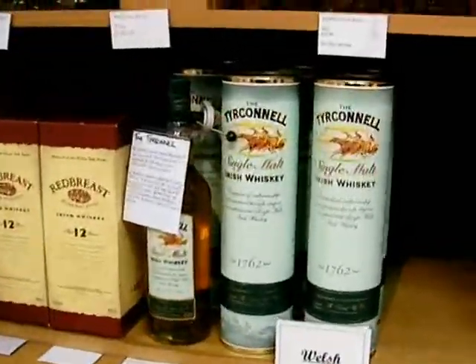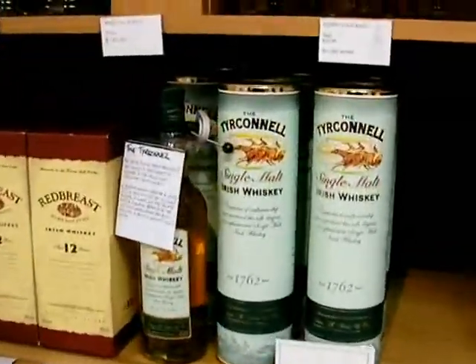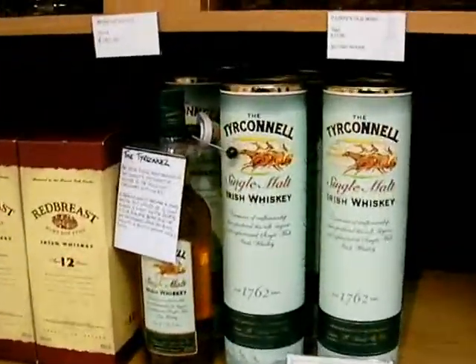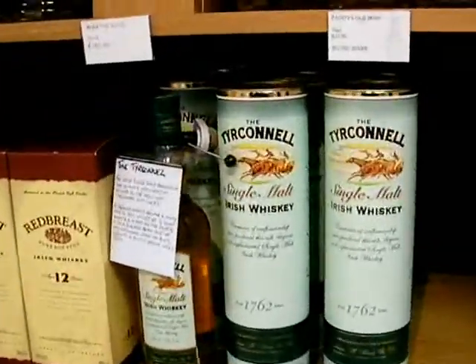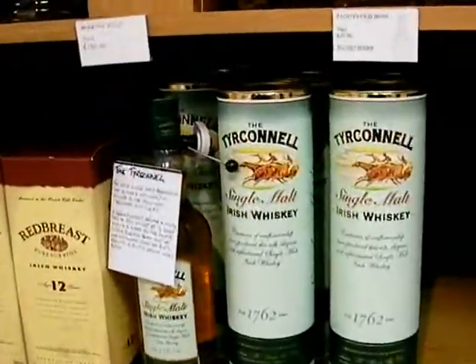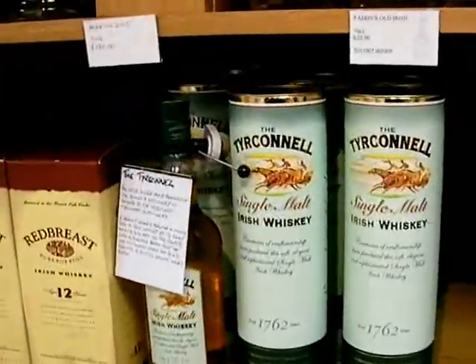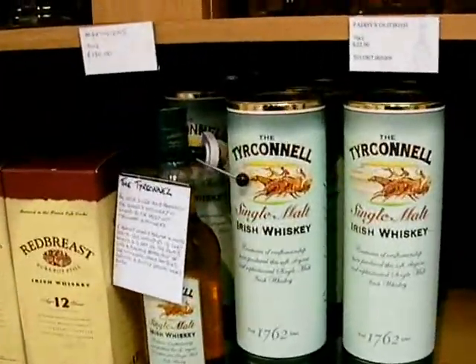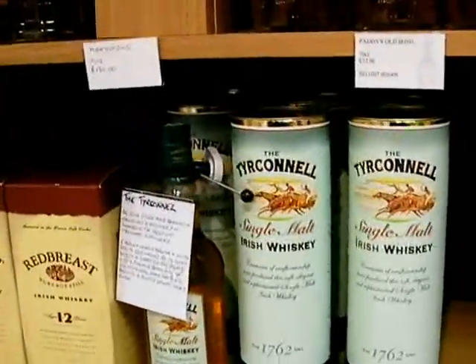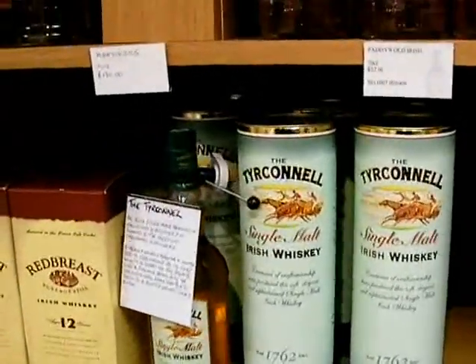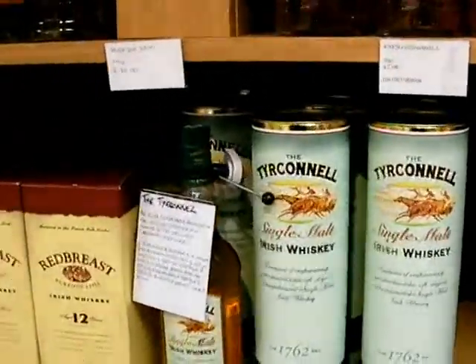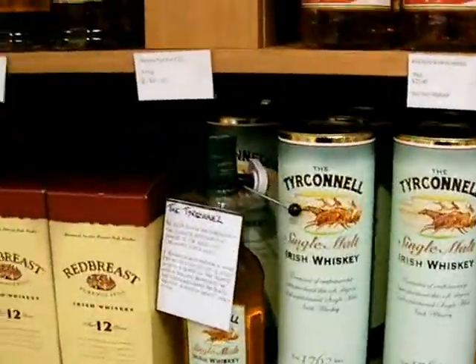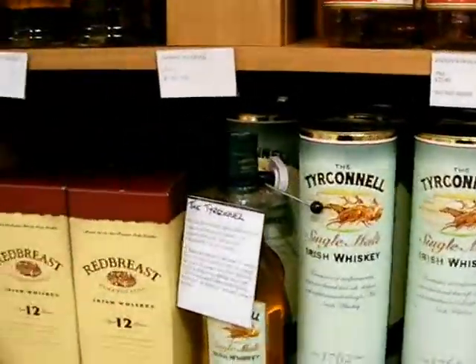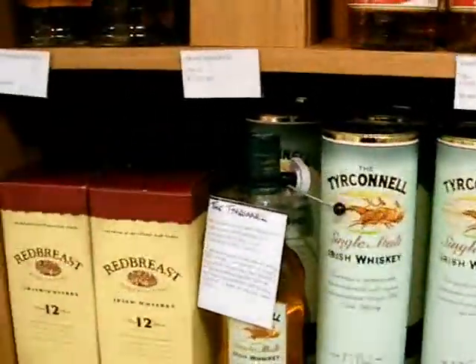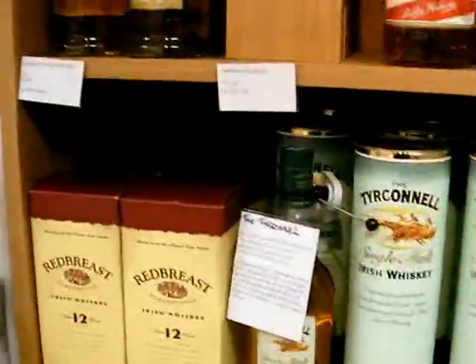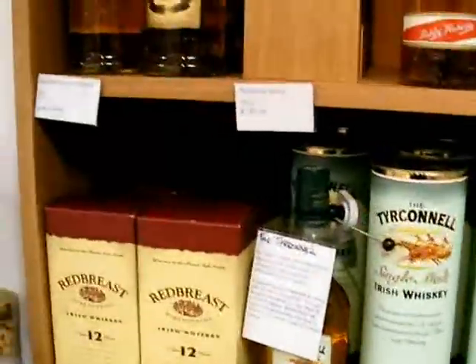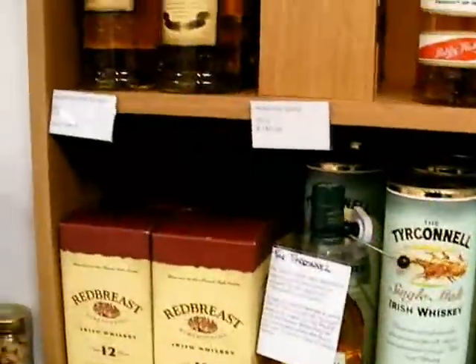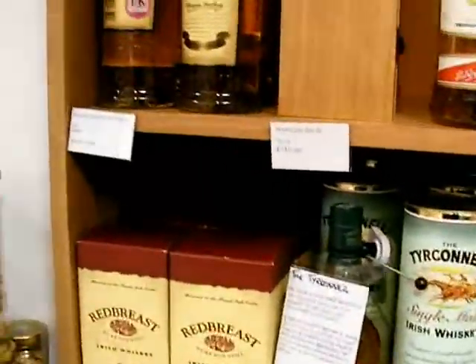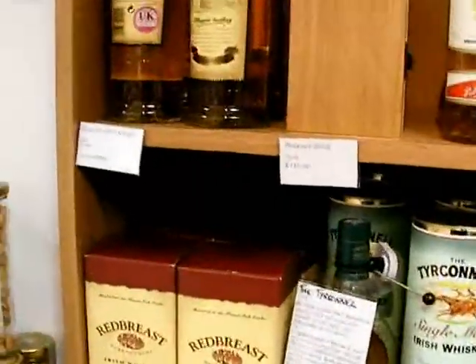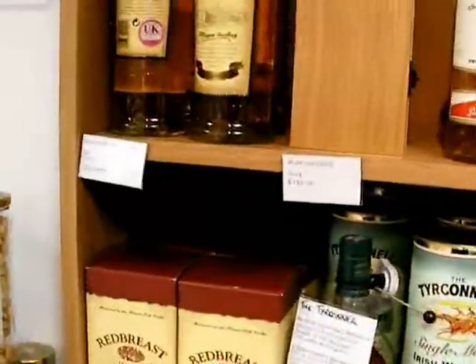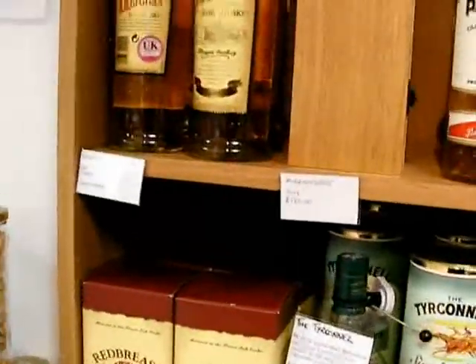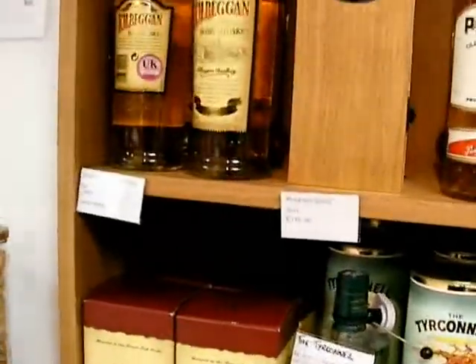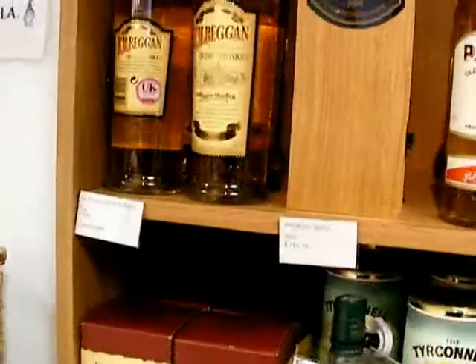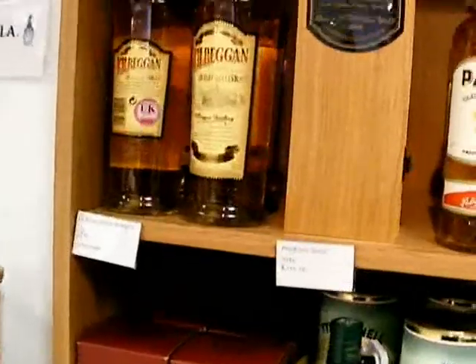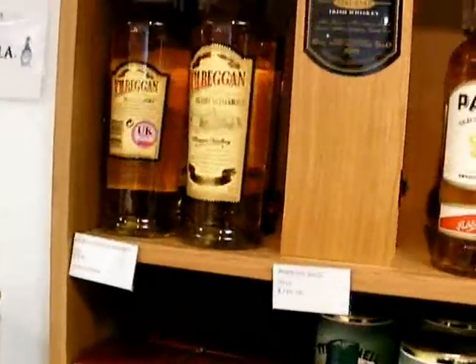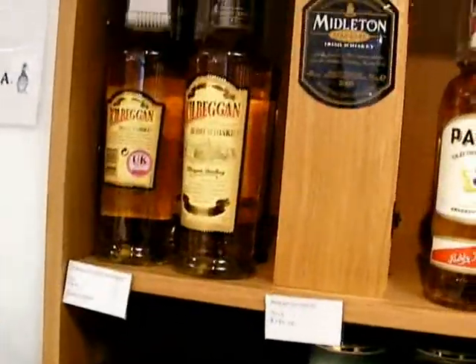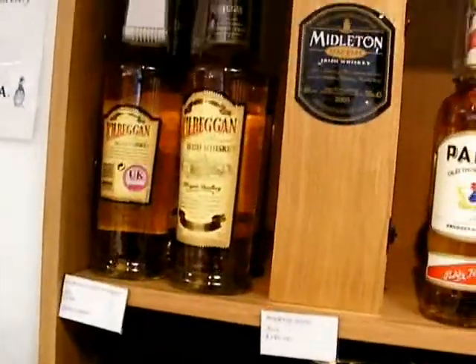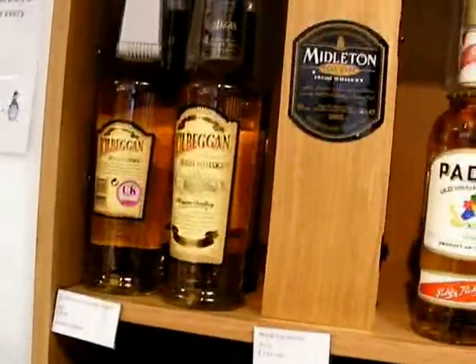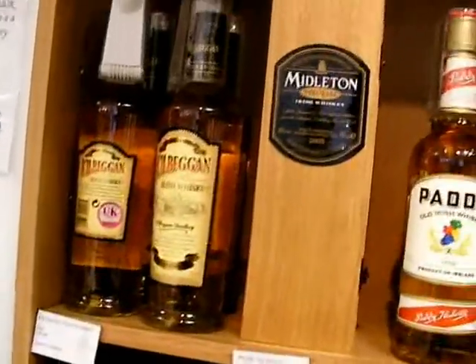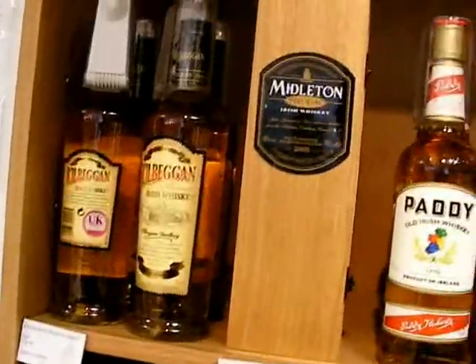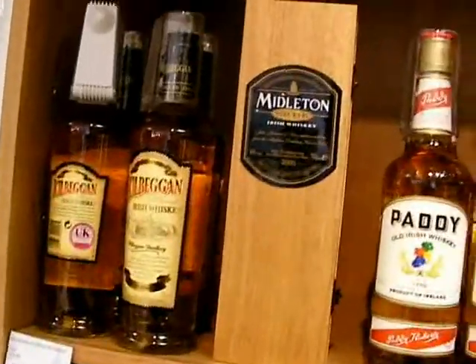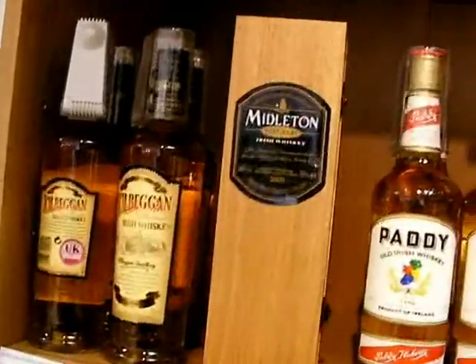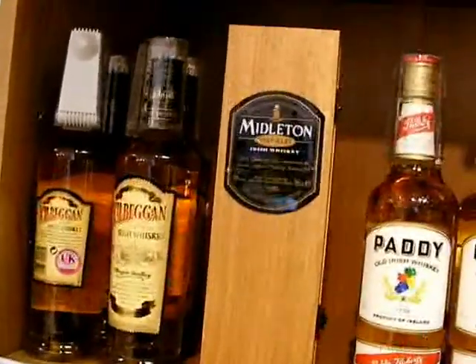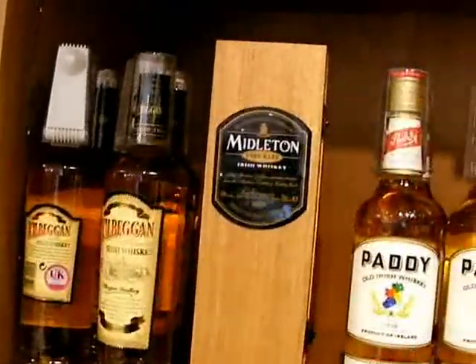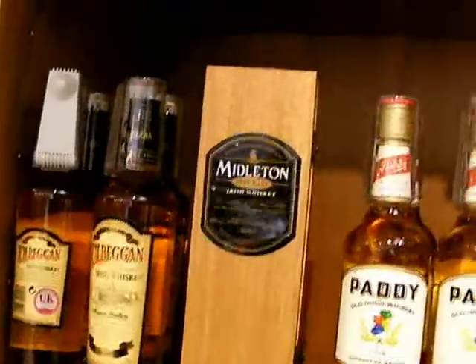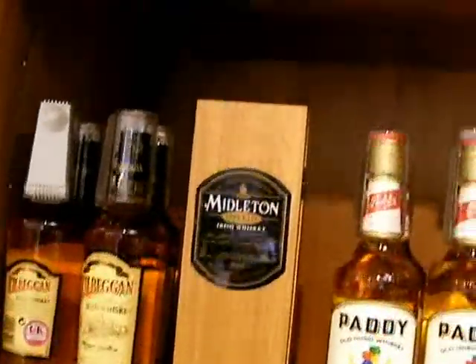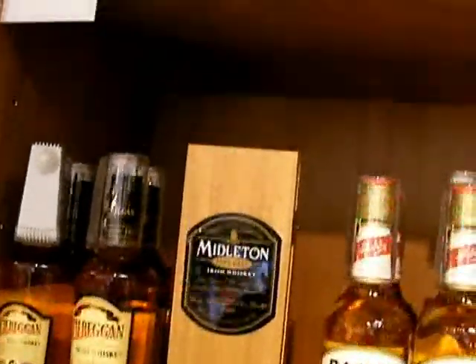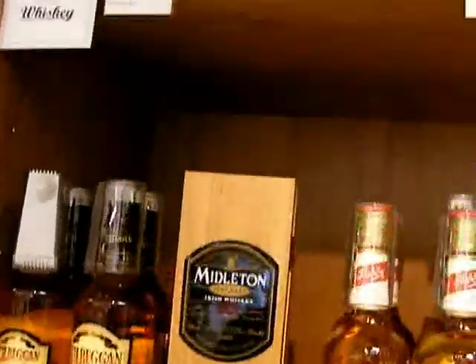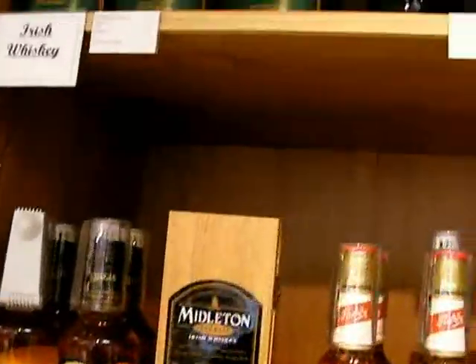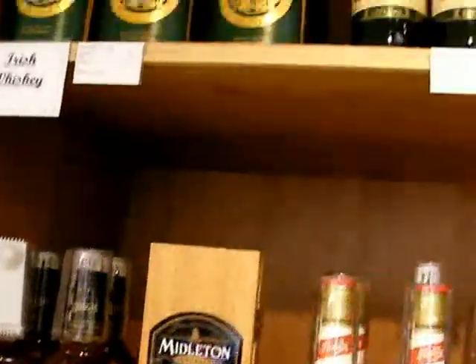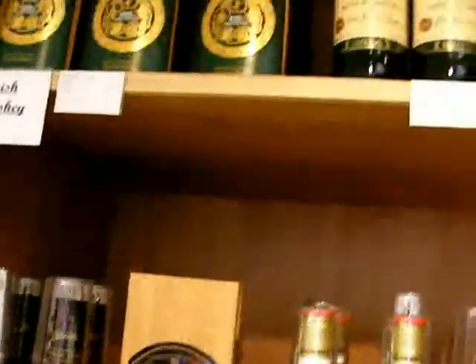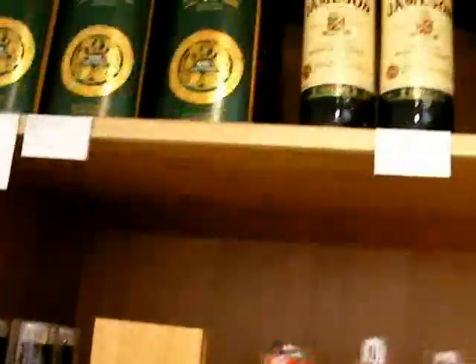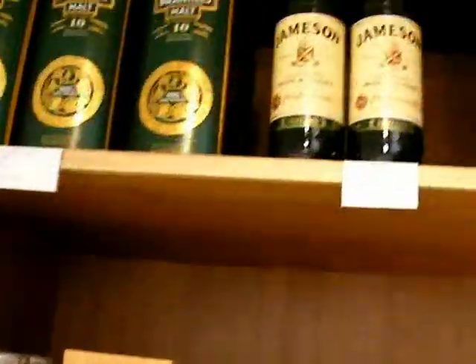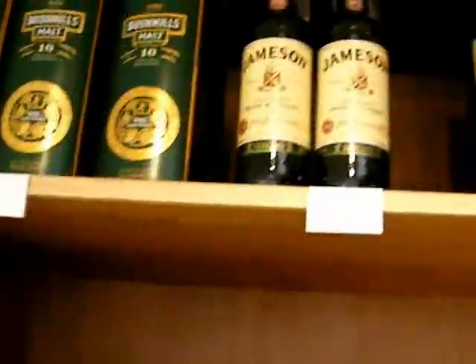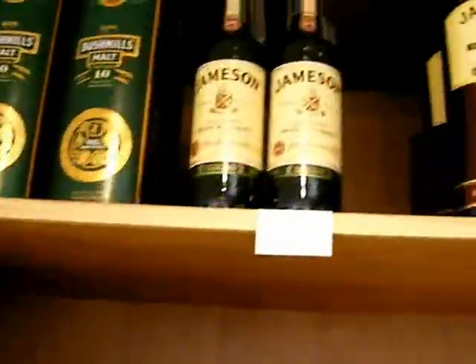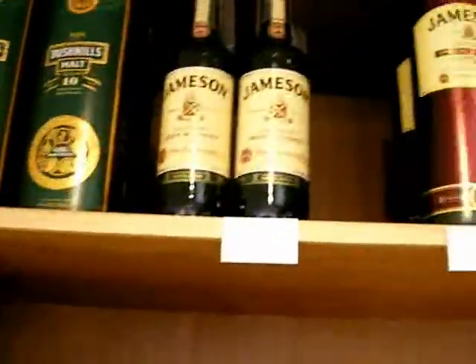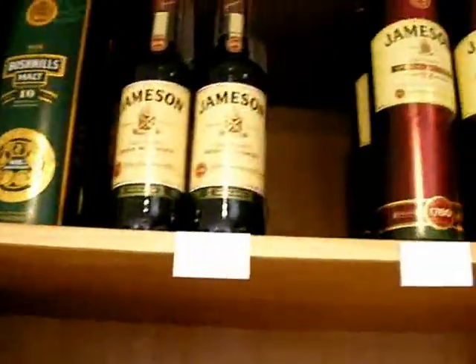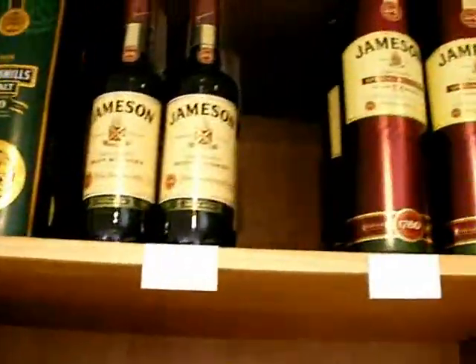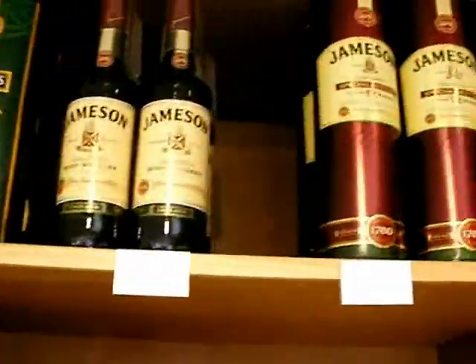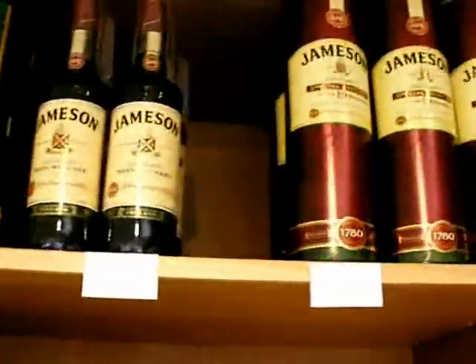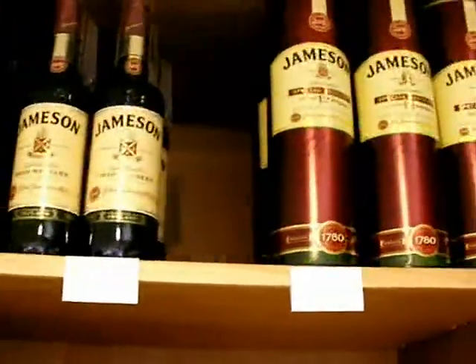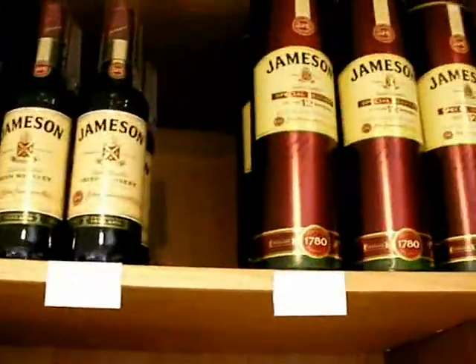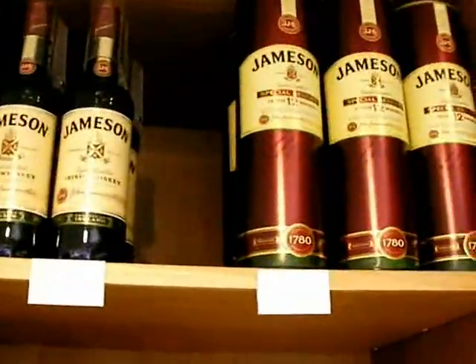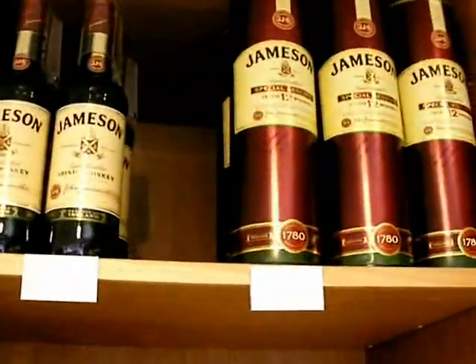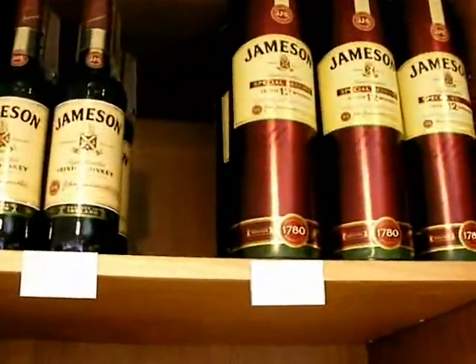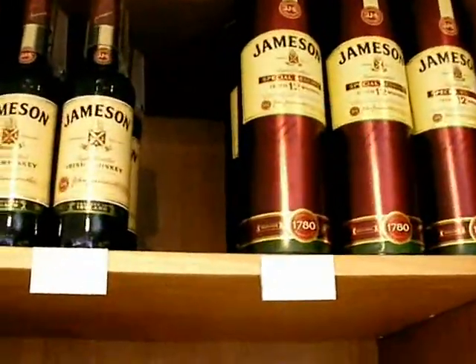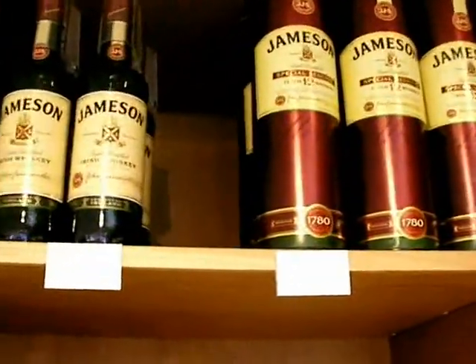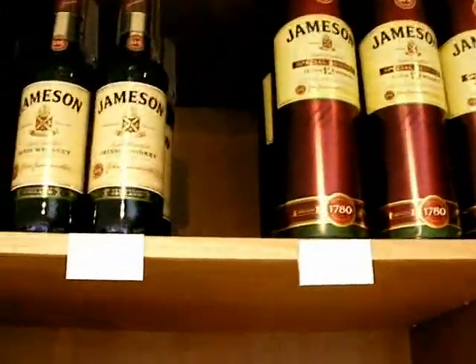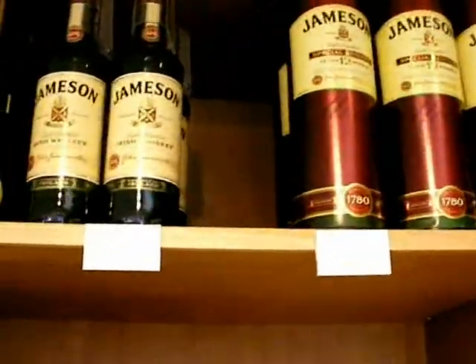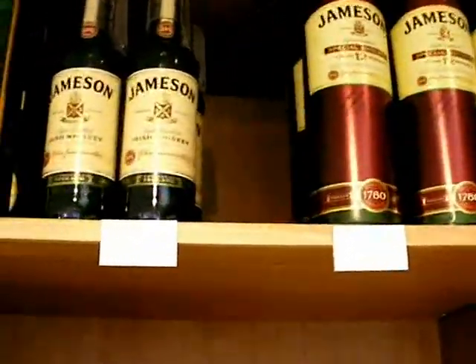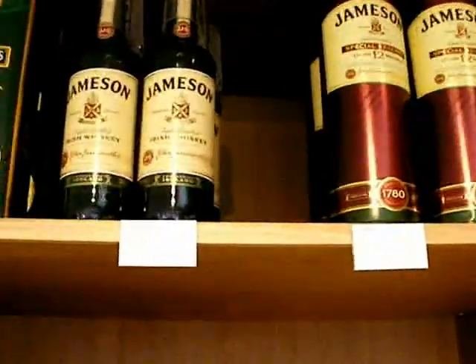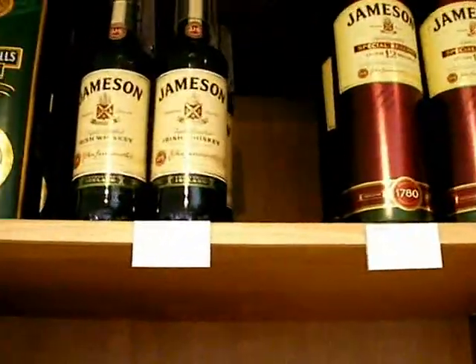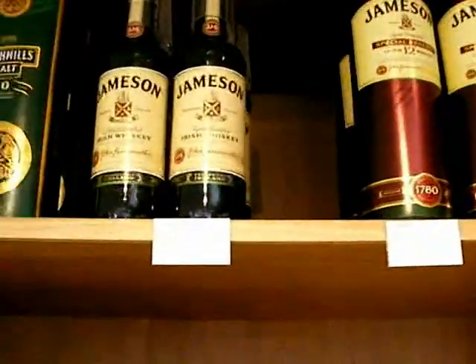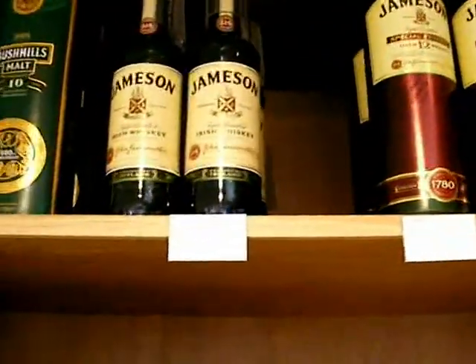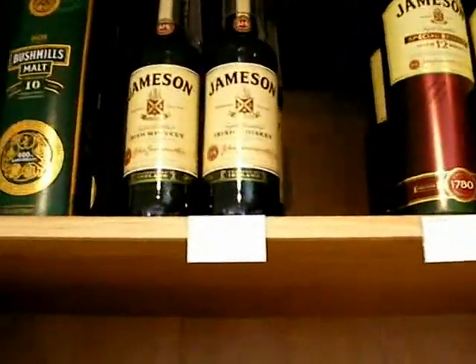And then some Irish whiskeys, including Red Breast, which we tried, and also Jameson's.